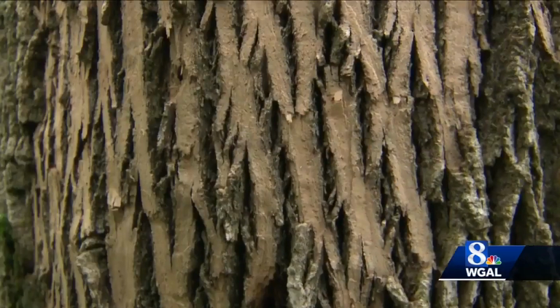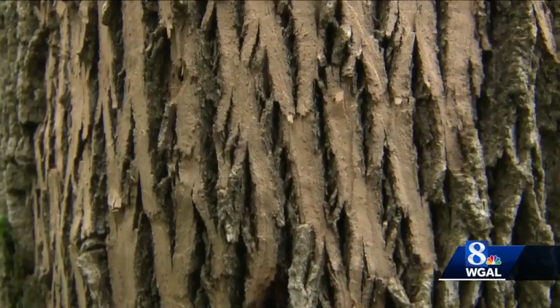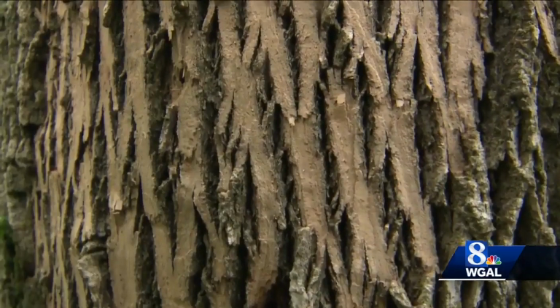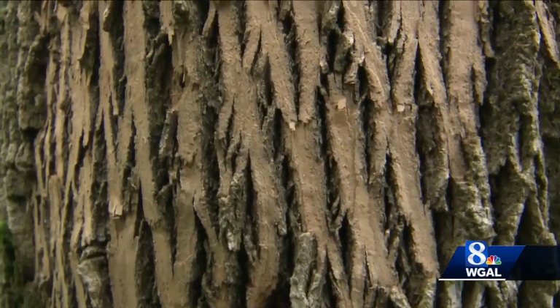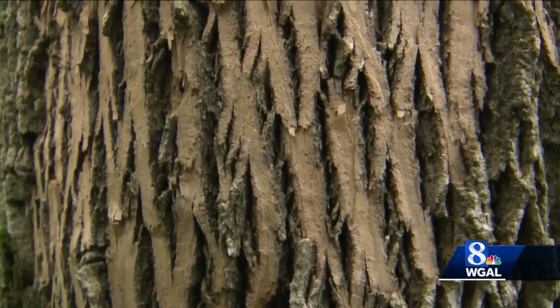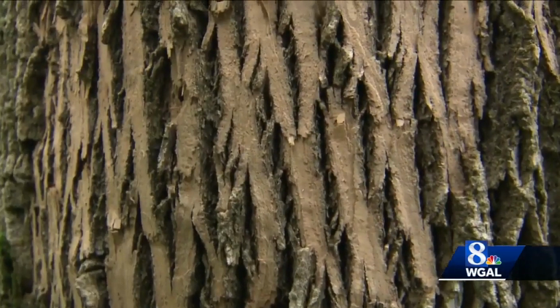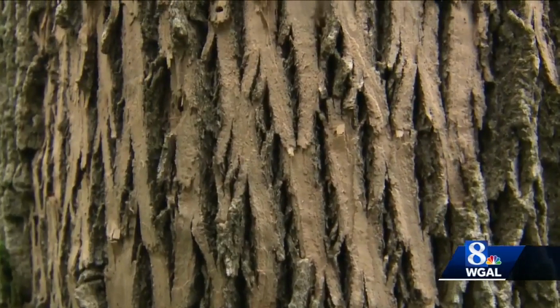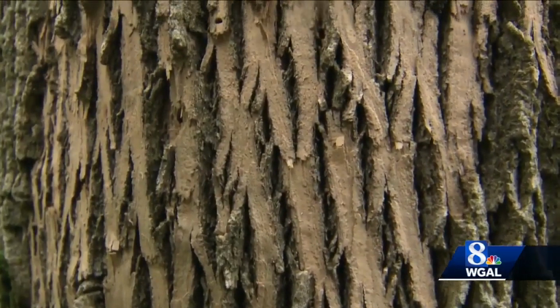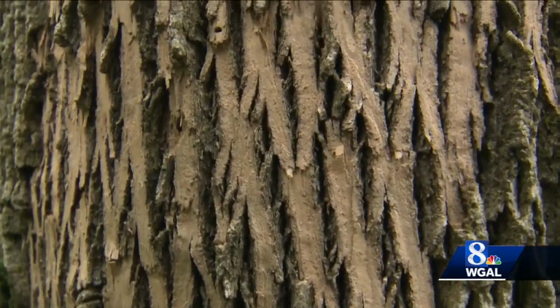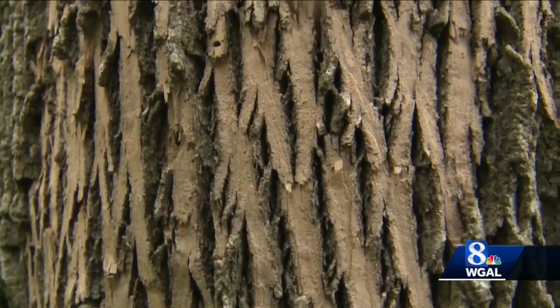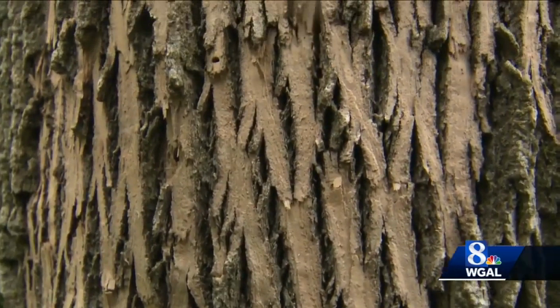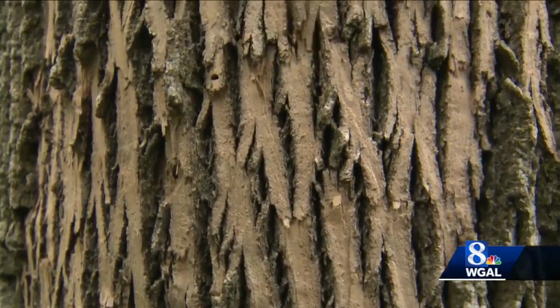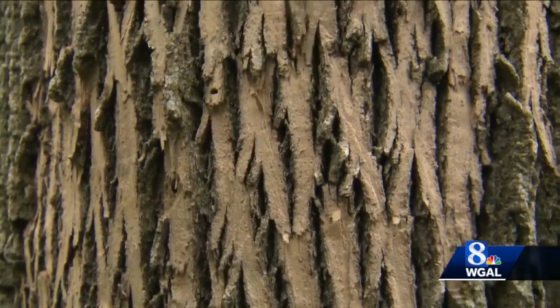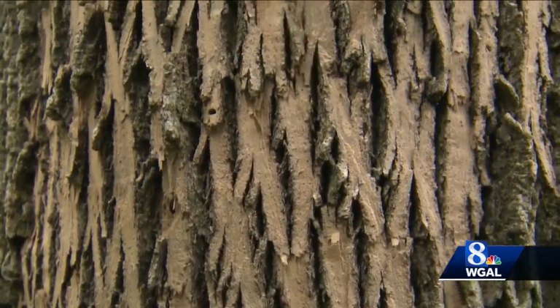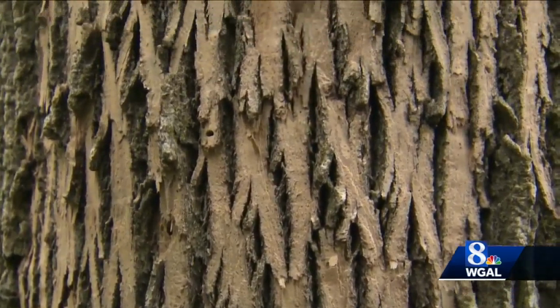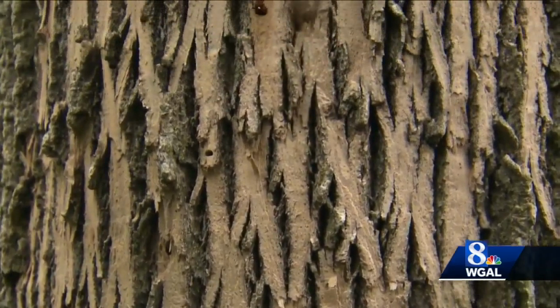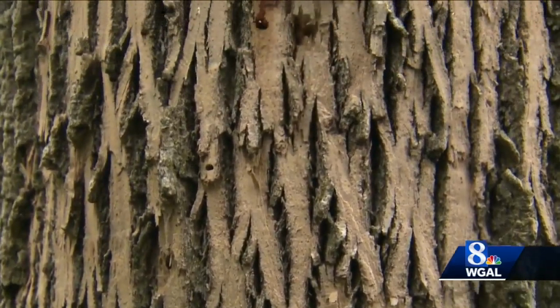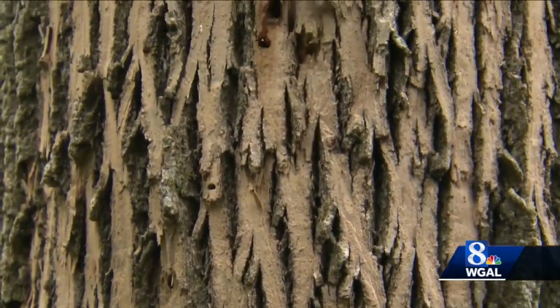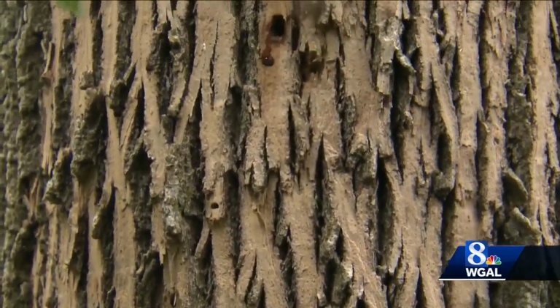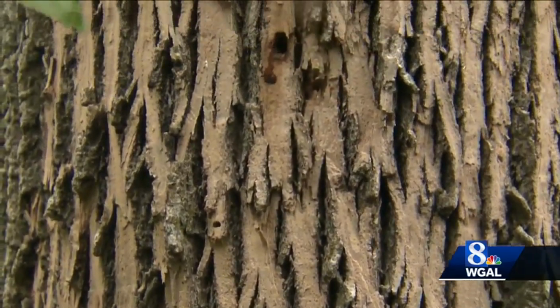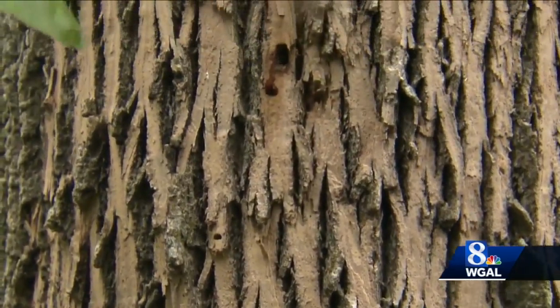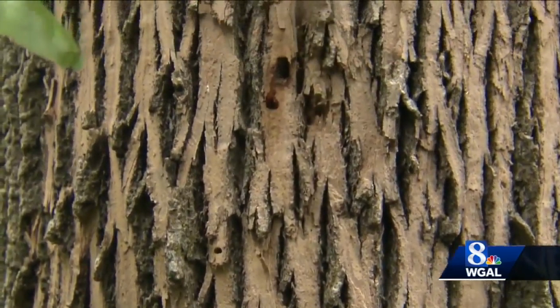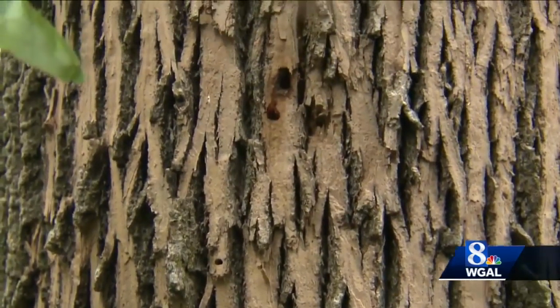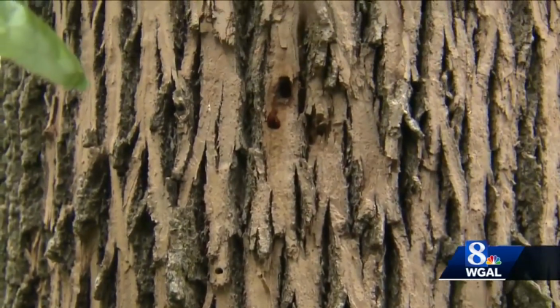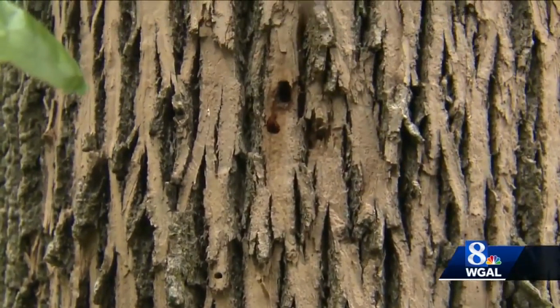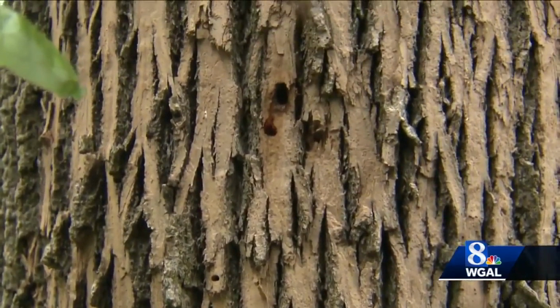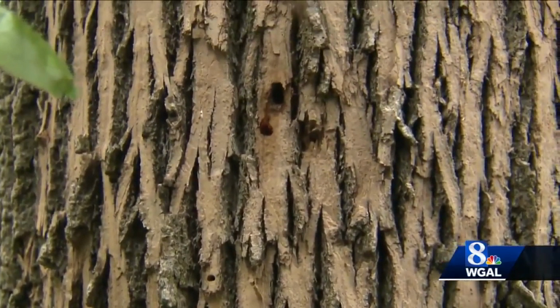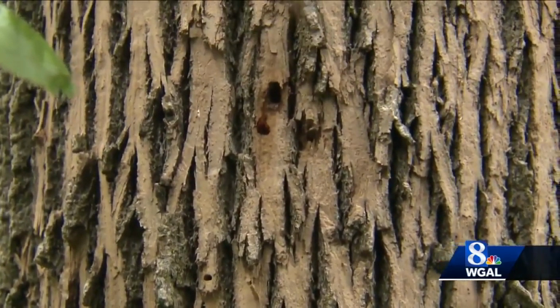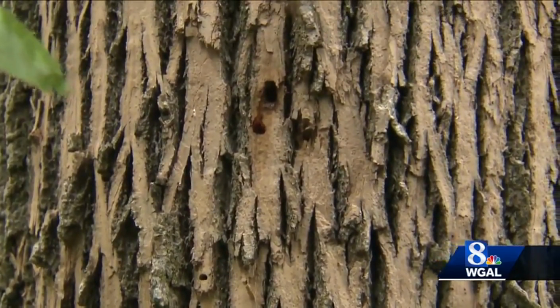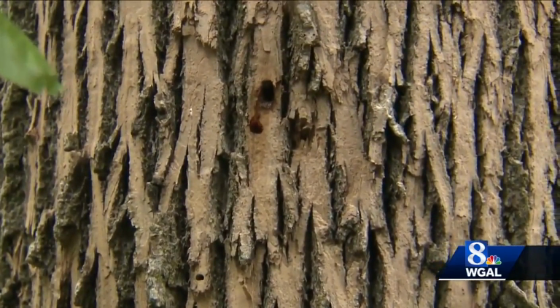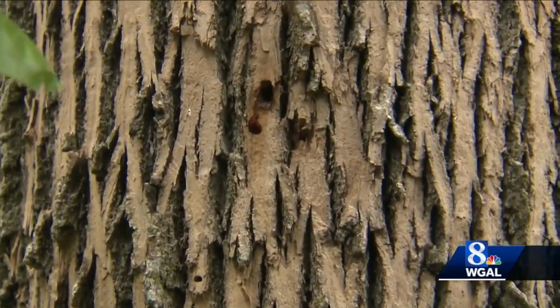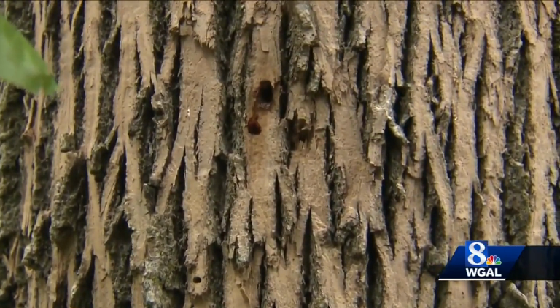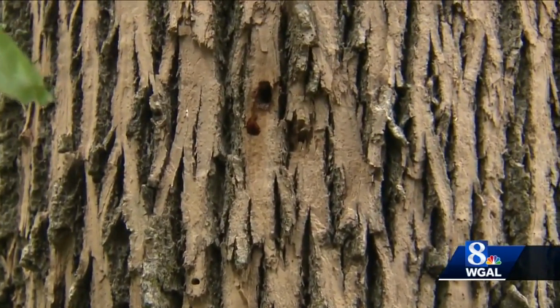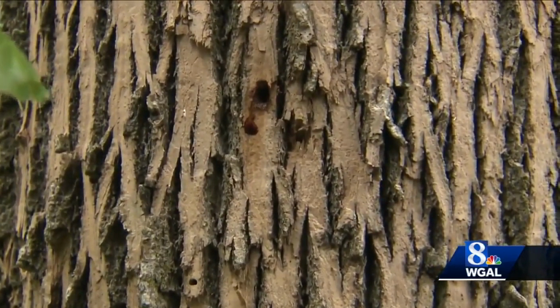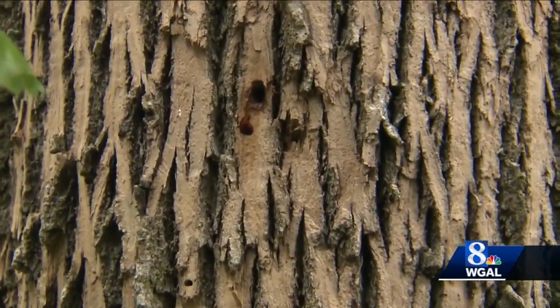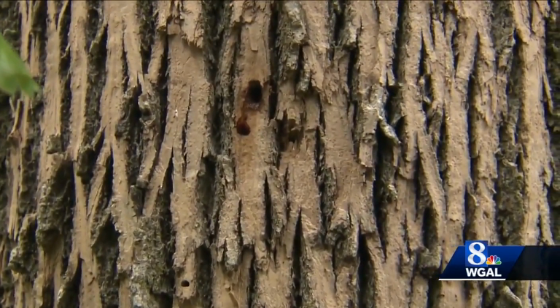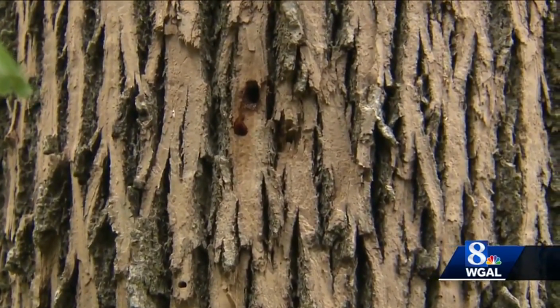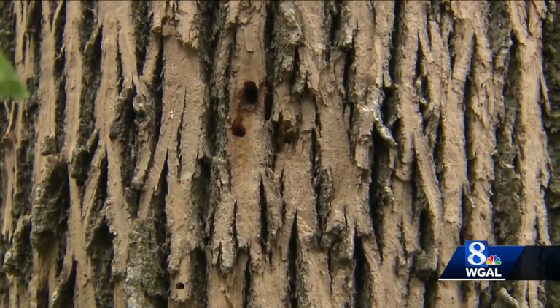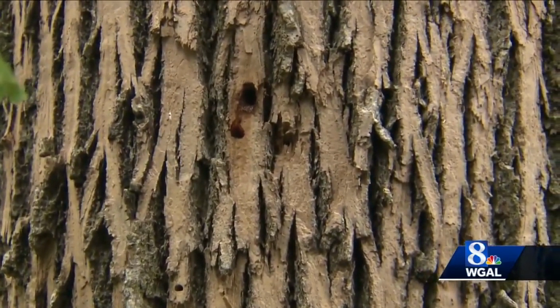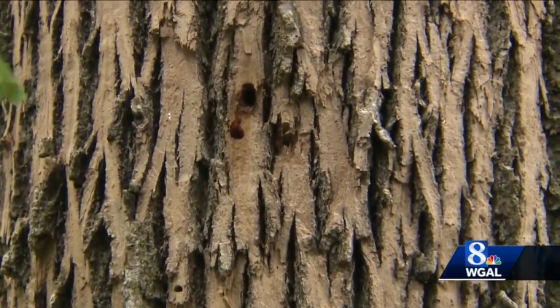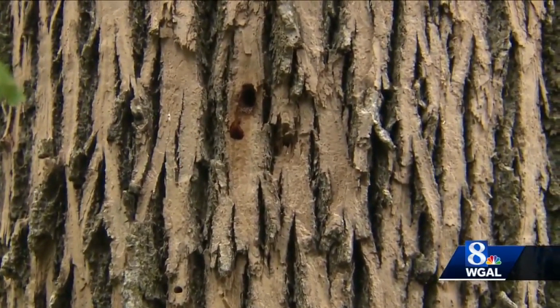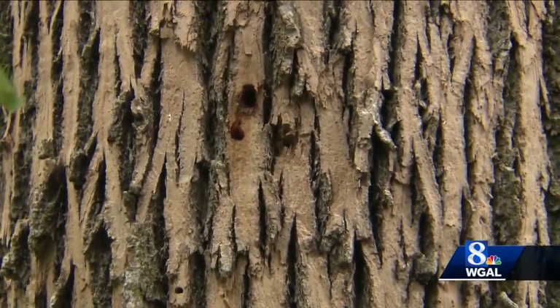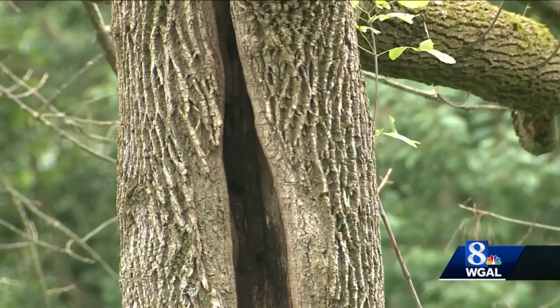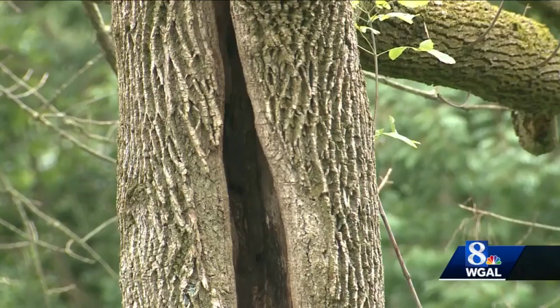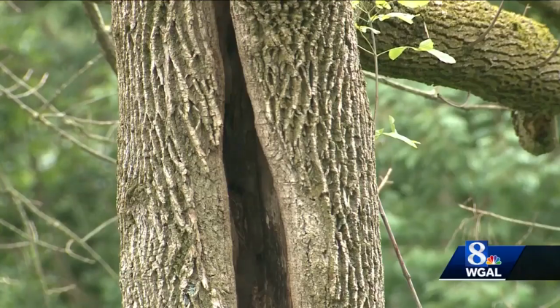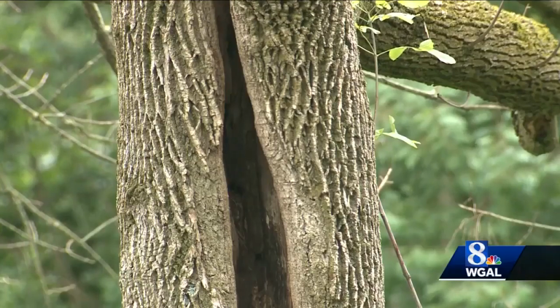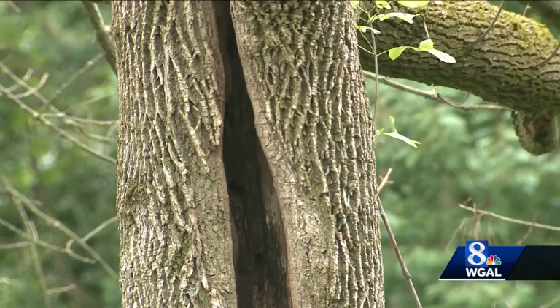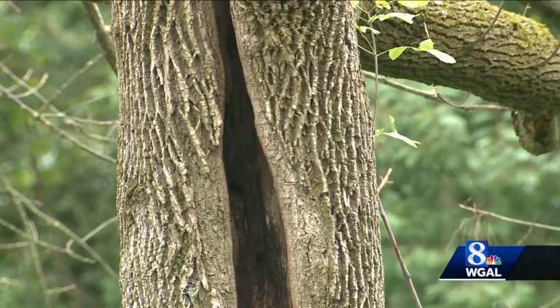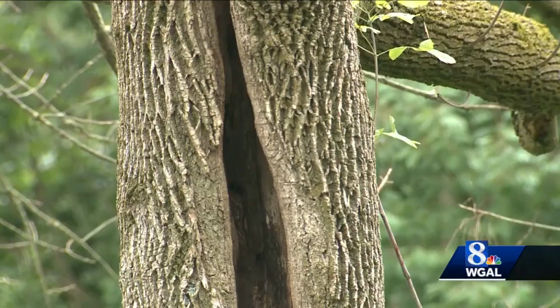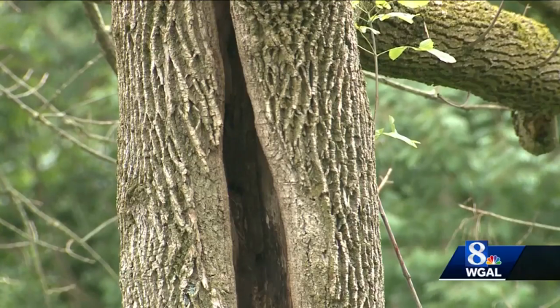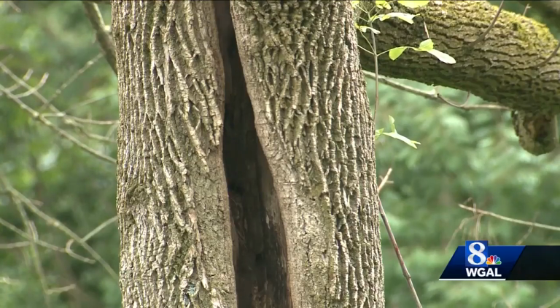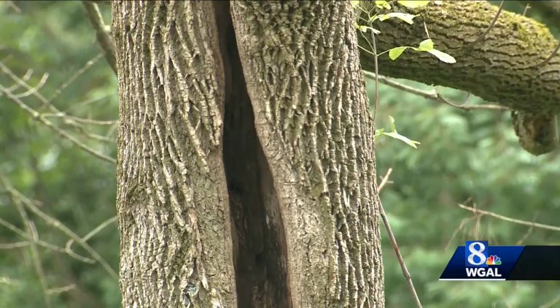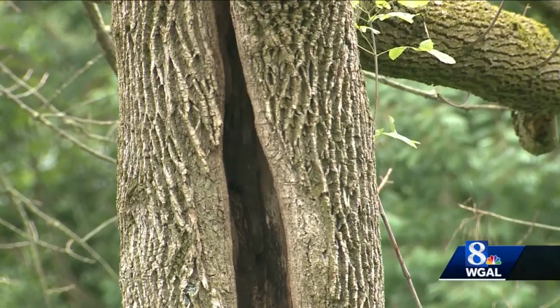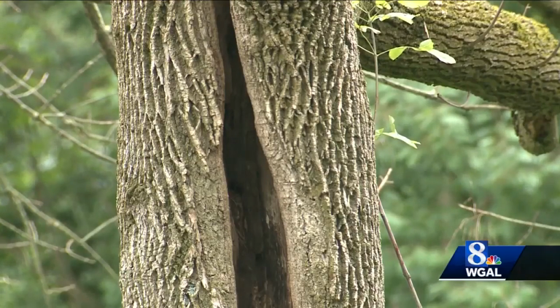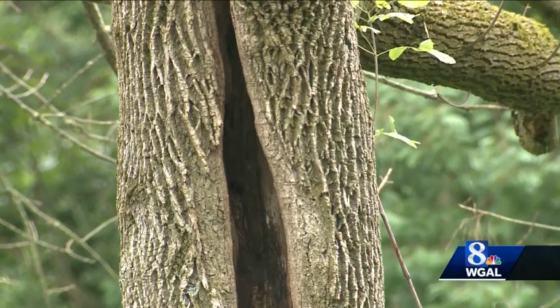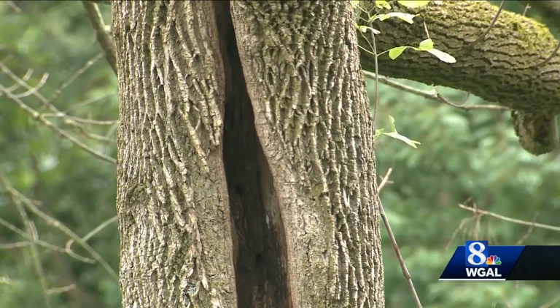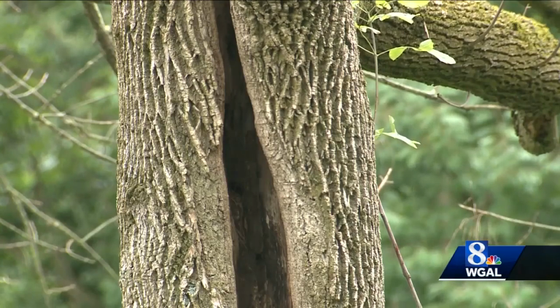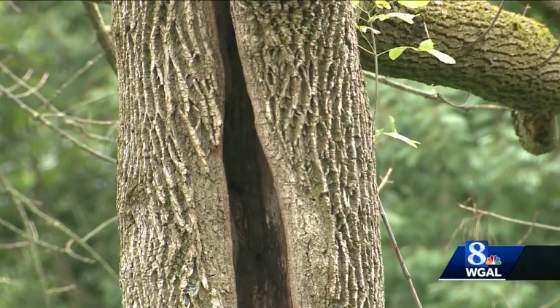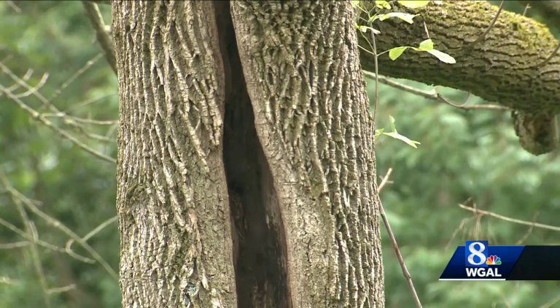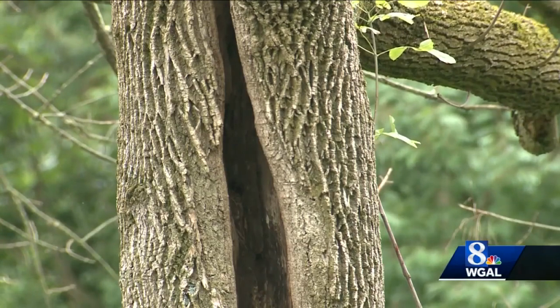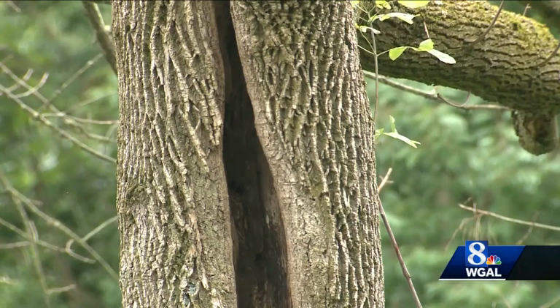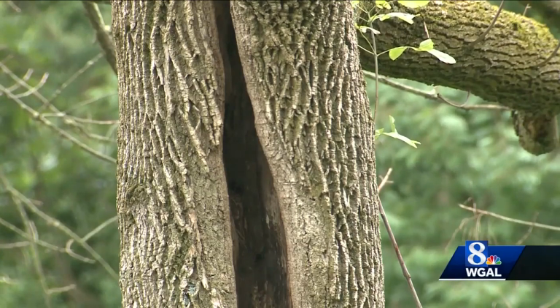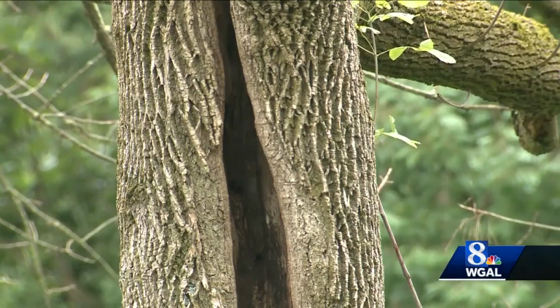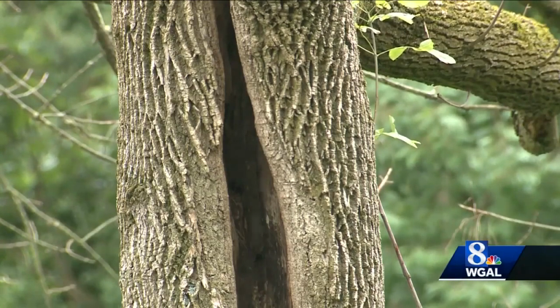To check if your ash trees are damaged by the emerald ash borer, look for D-shaped holes in the bark and damage from woodpeckers who feed on the larva.